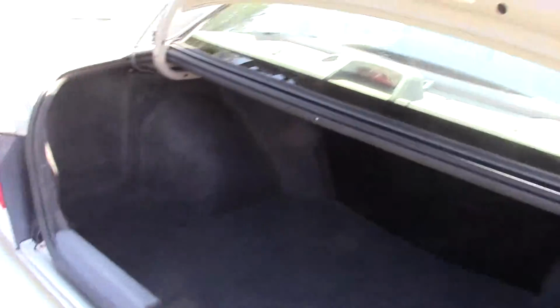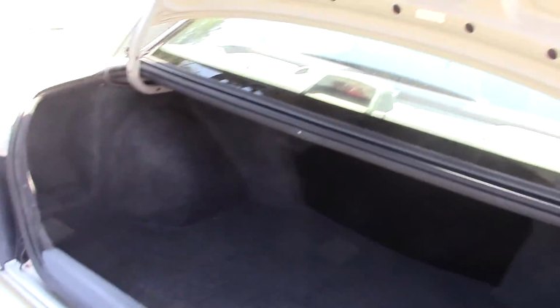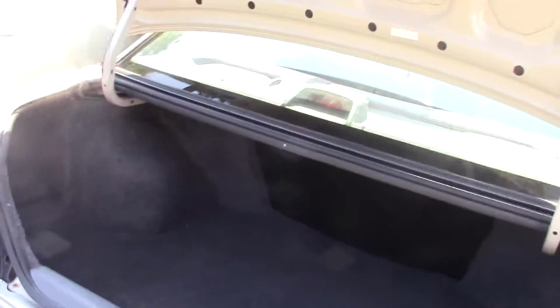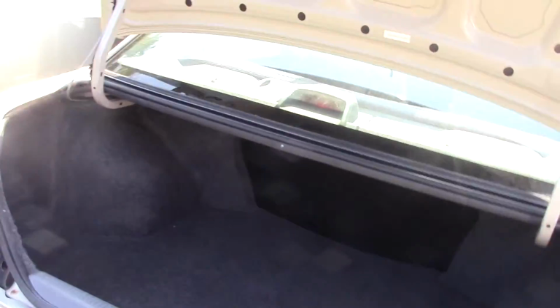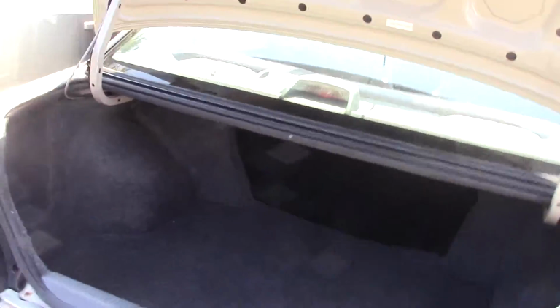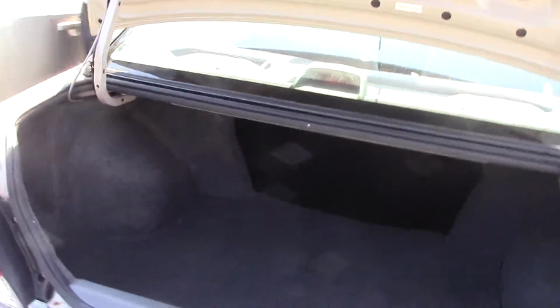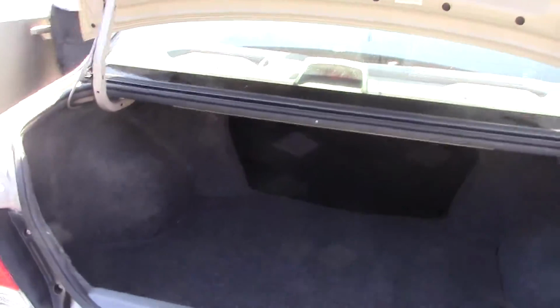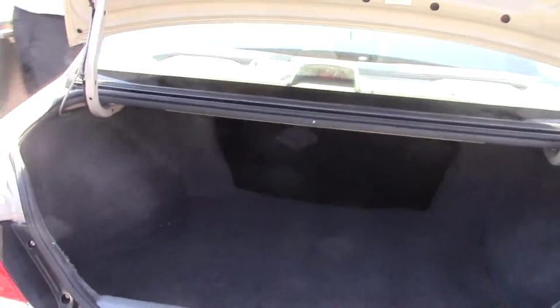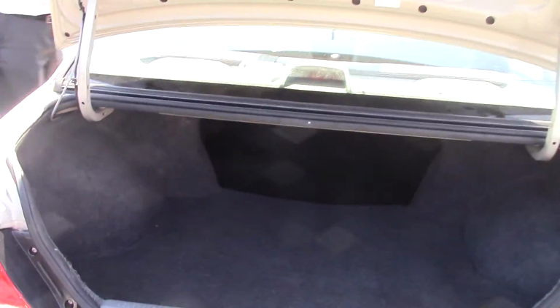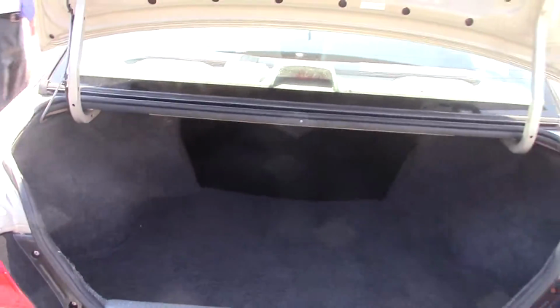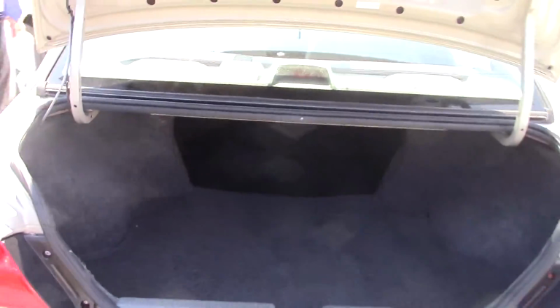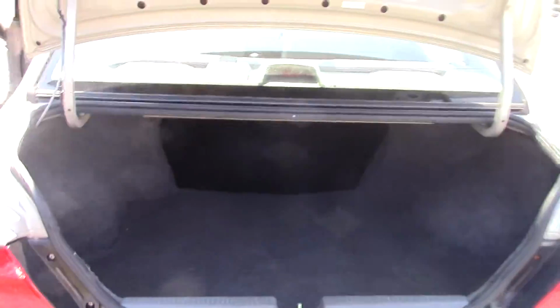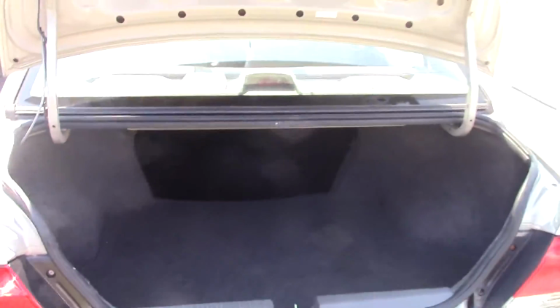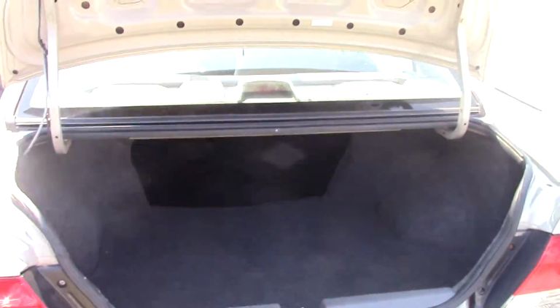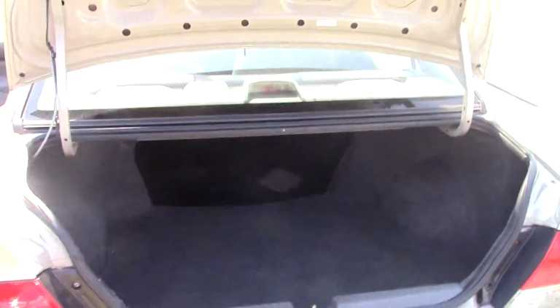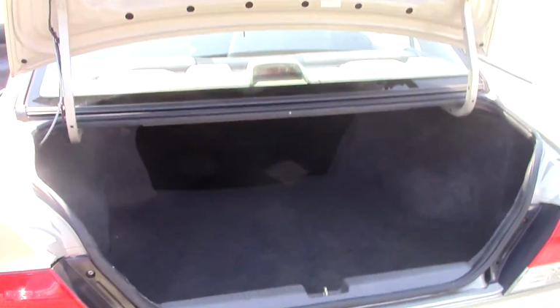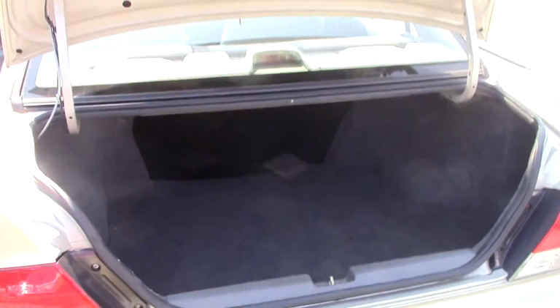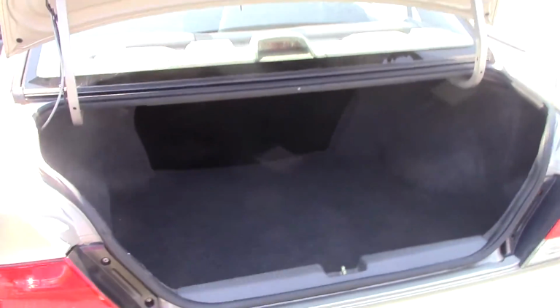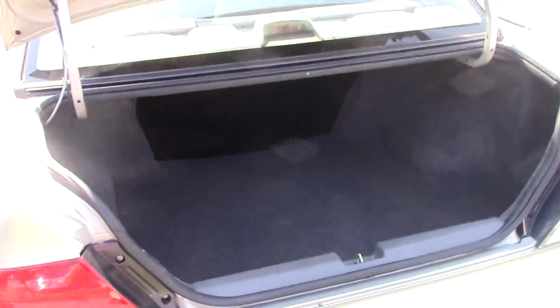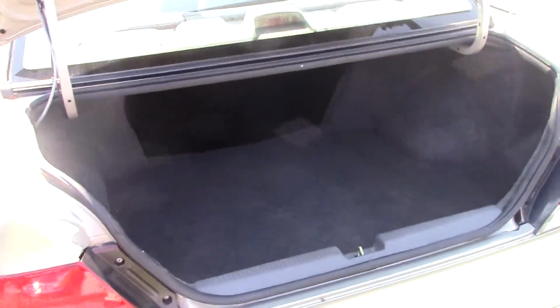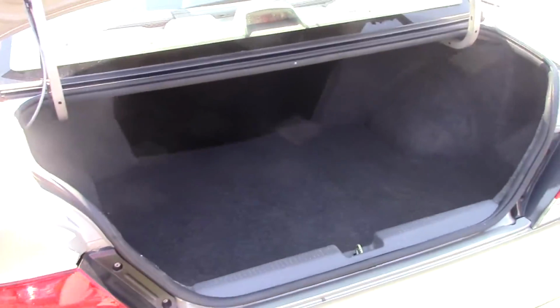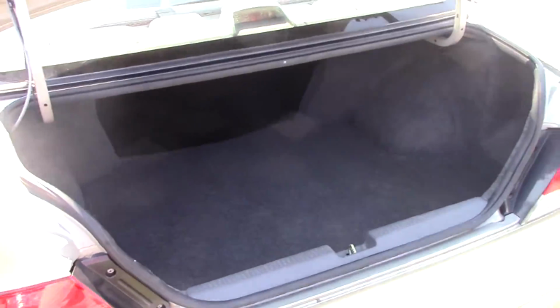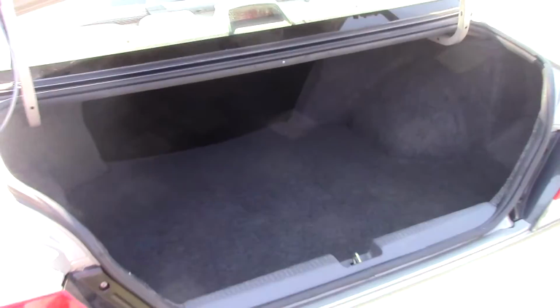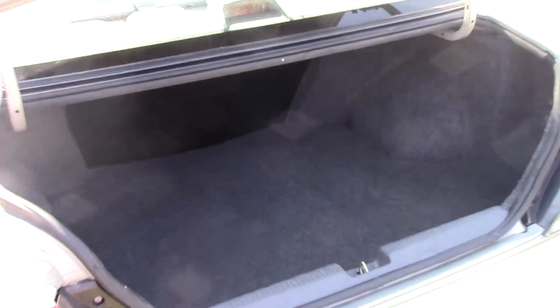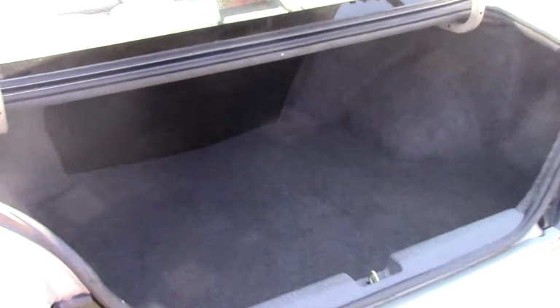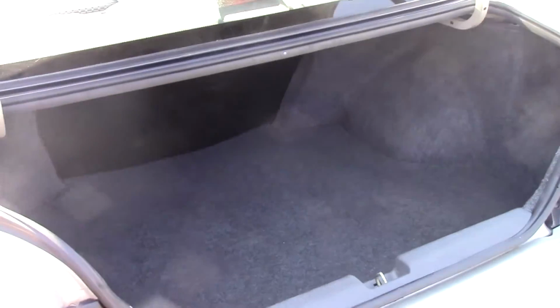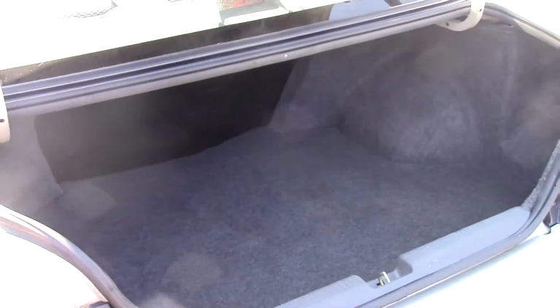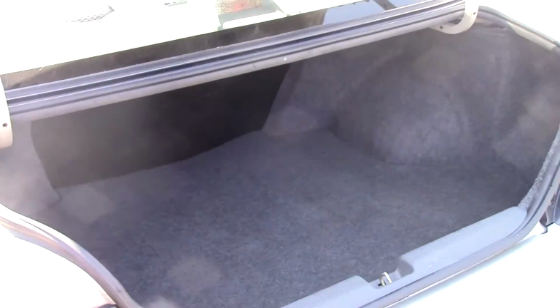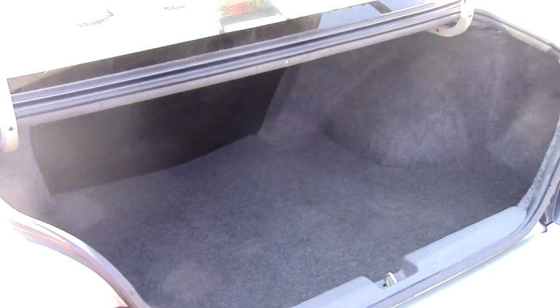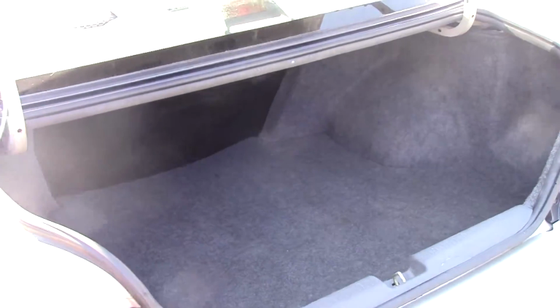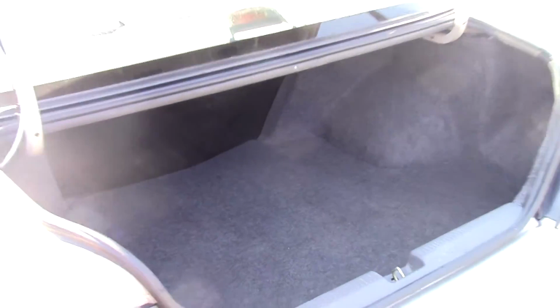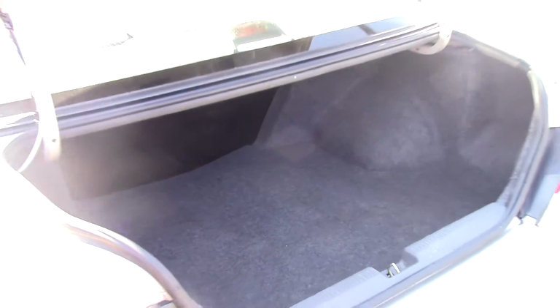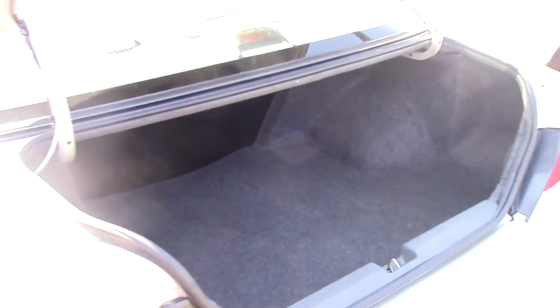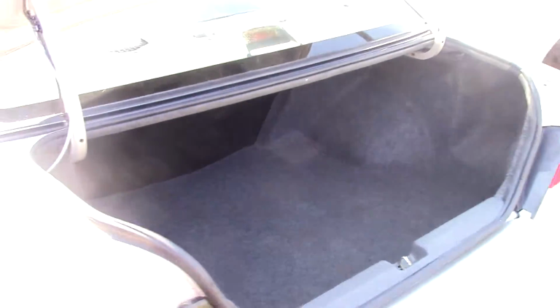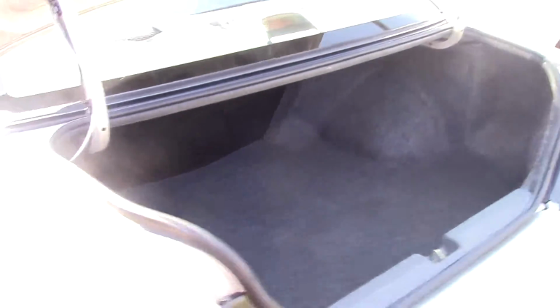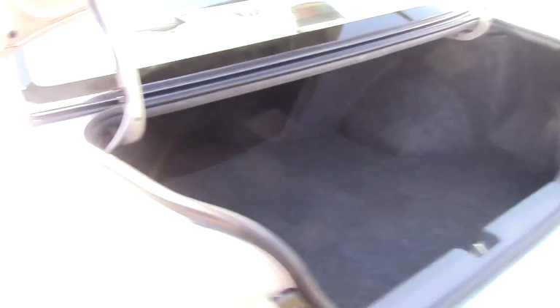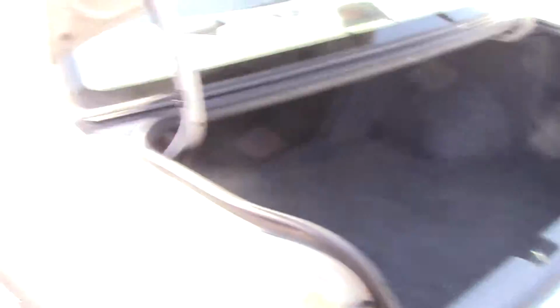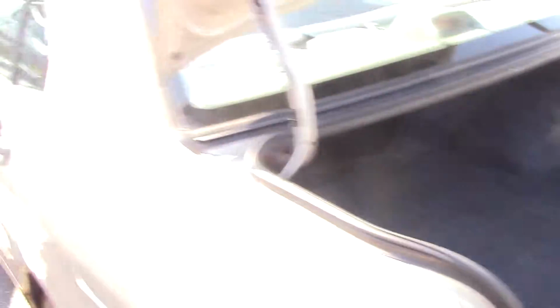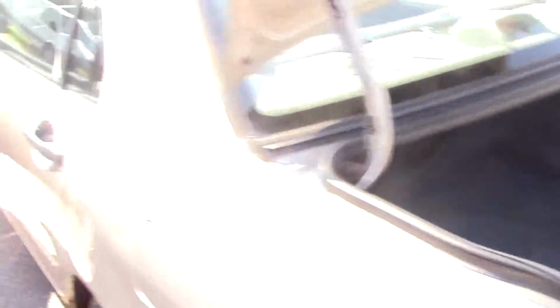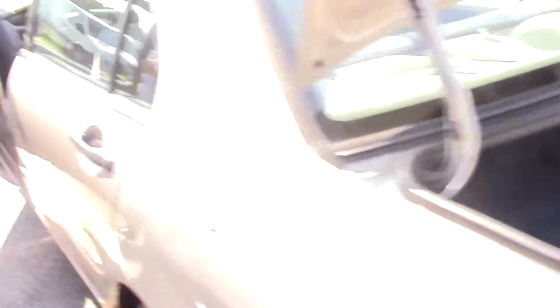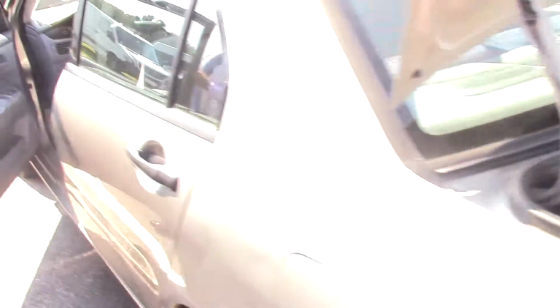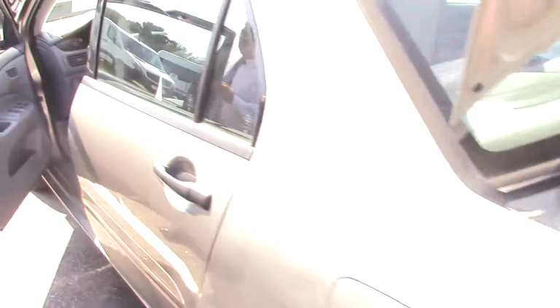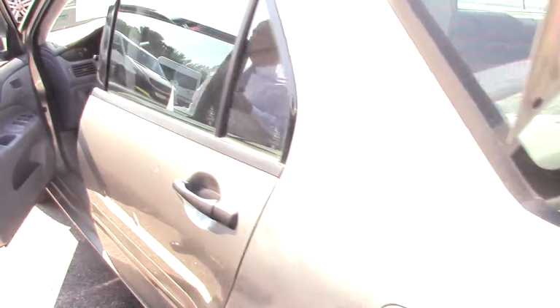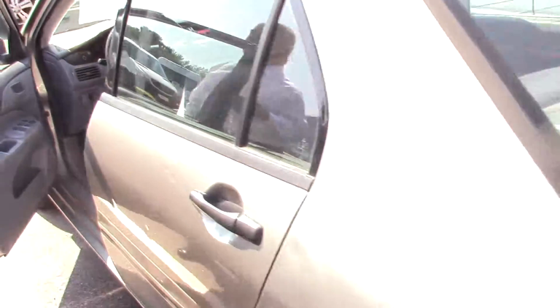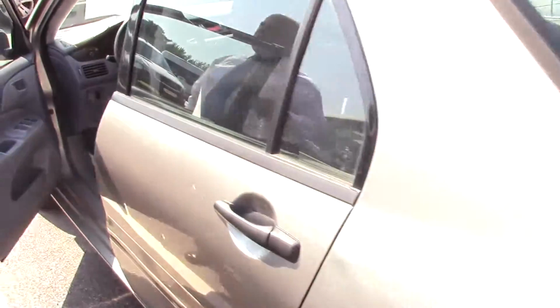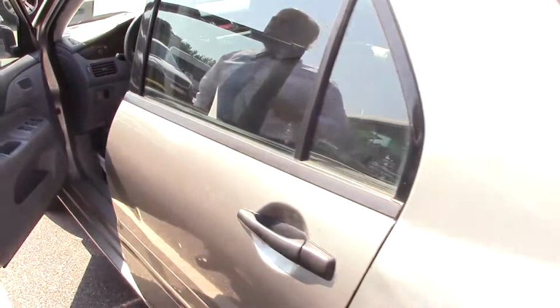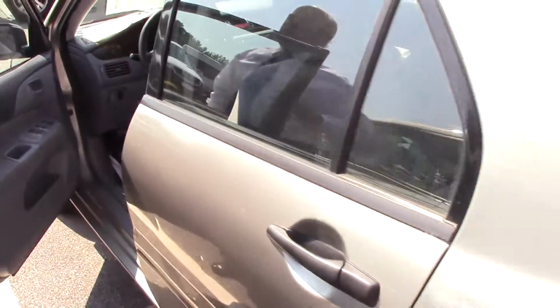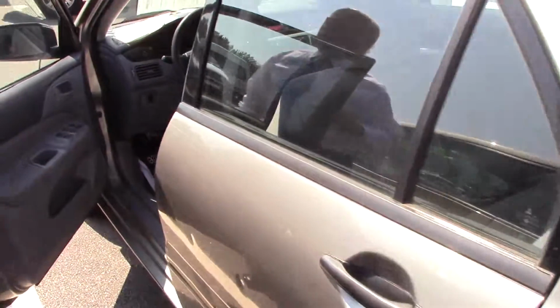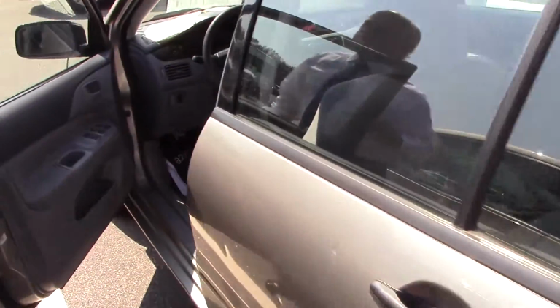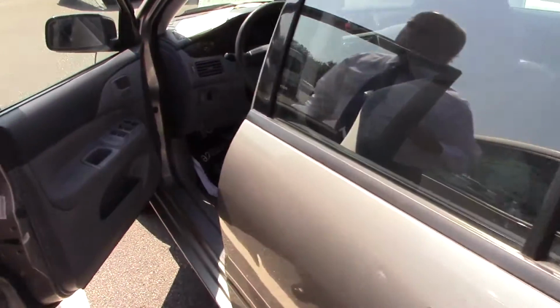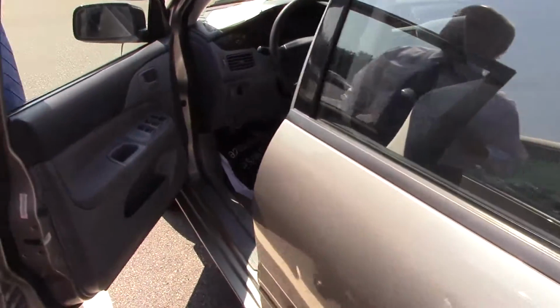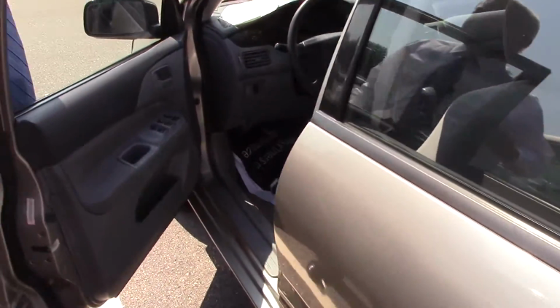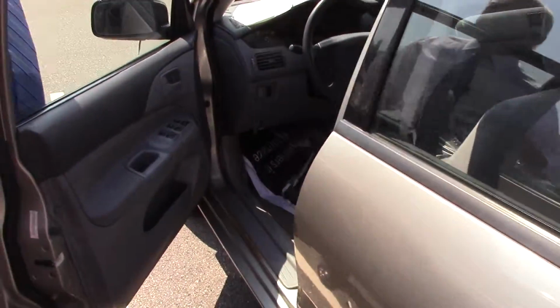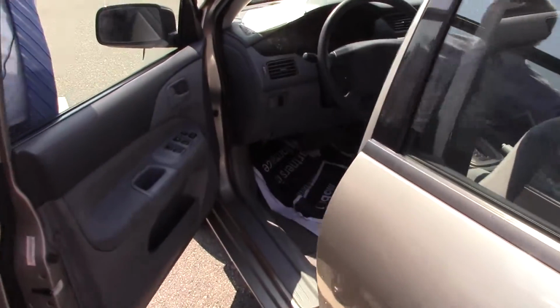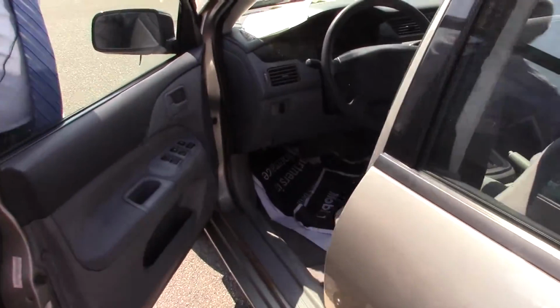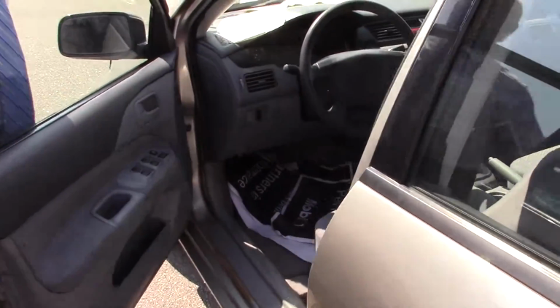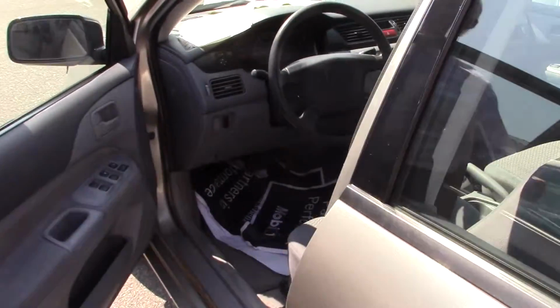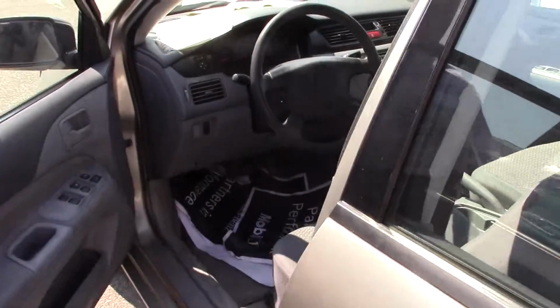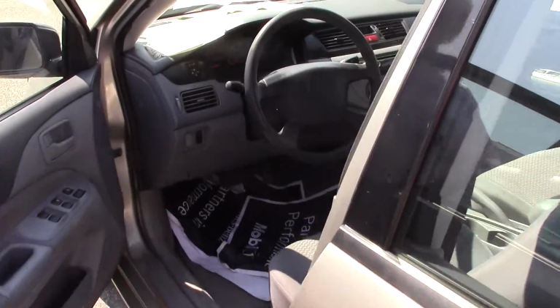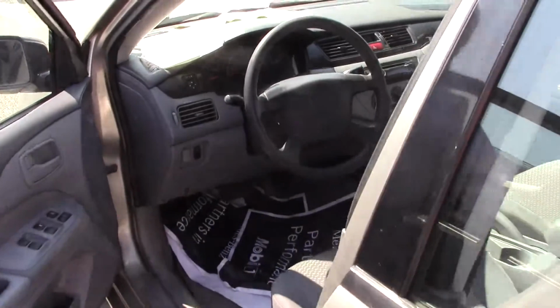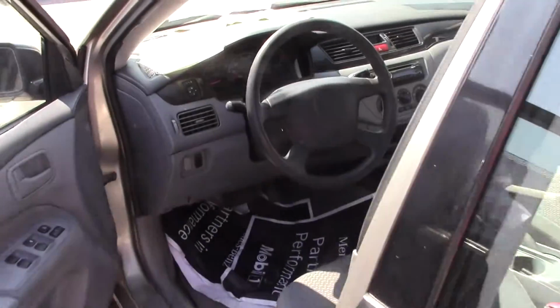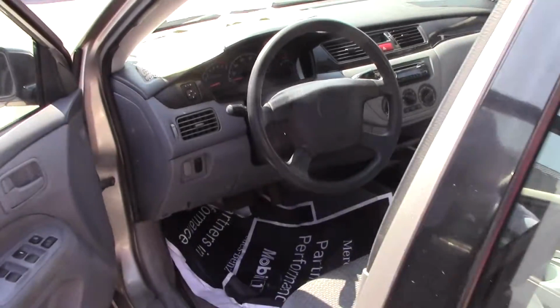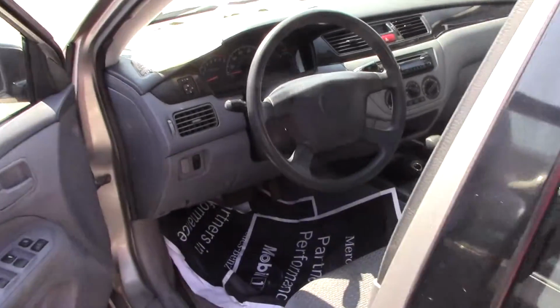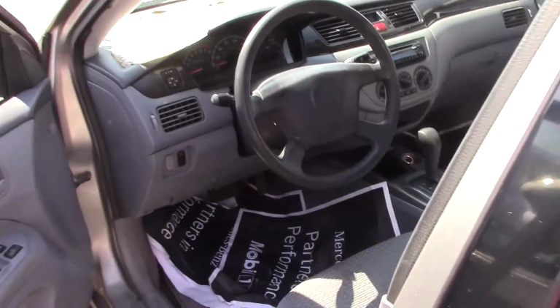Good sized trunk there. The upholstery is in really nice shape.